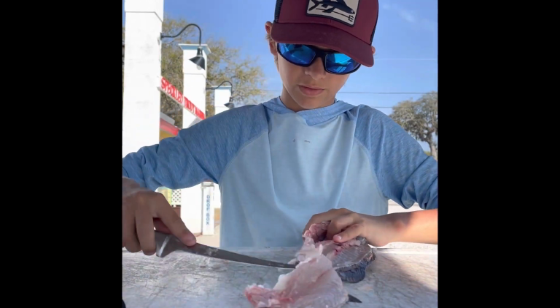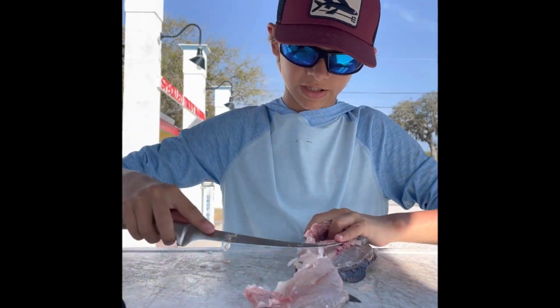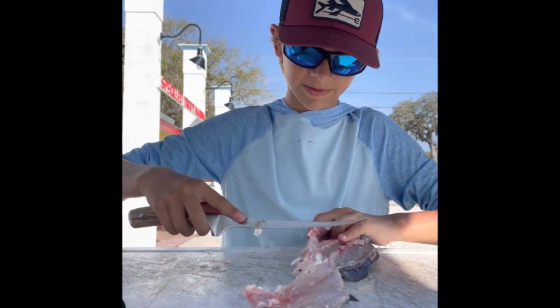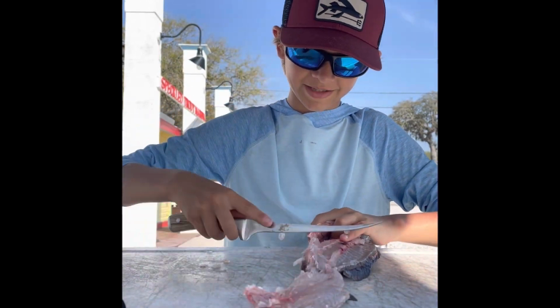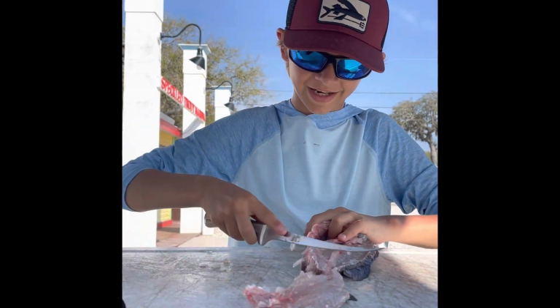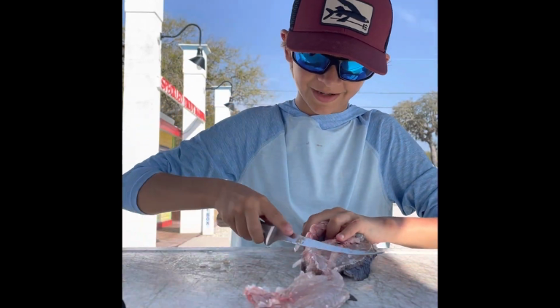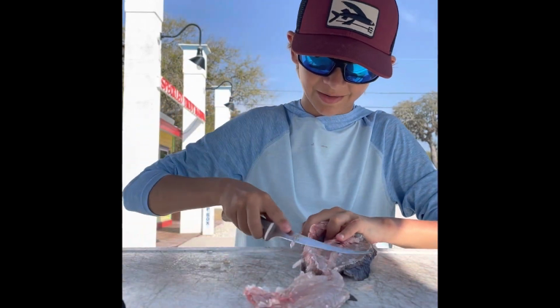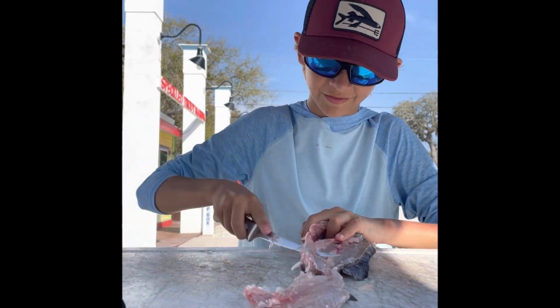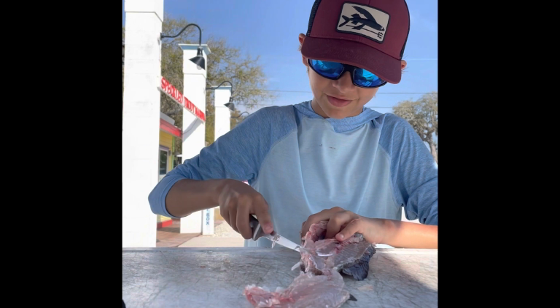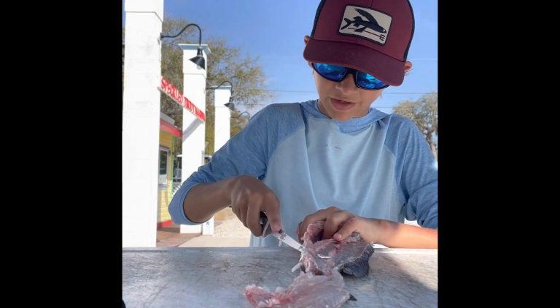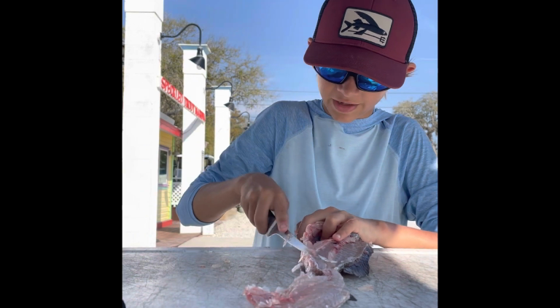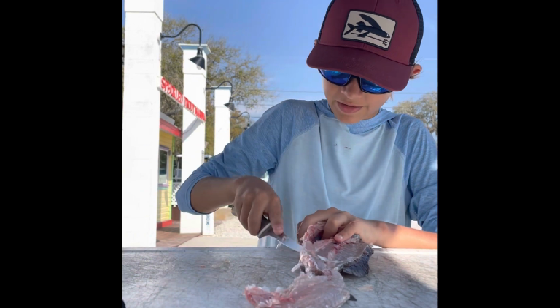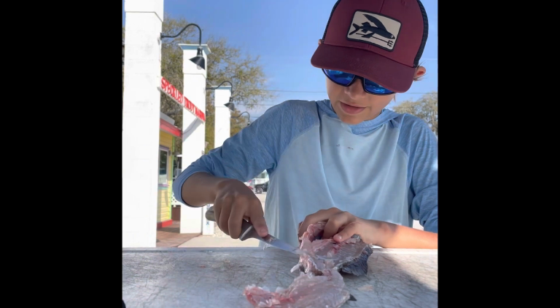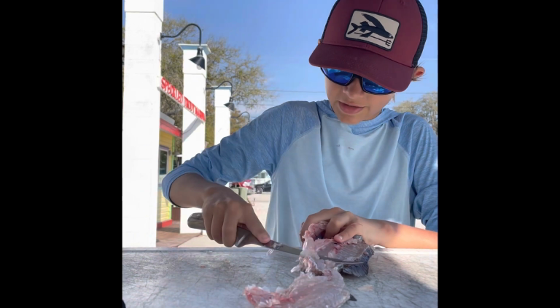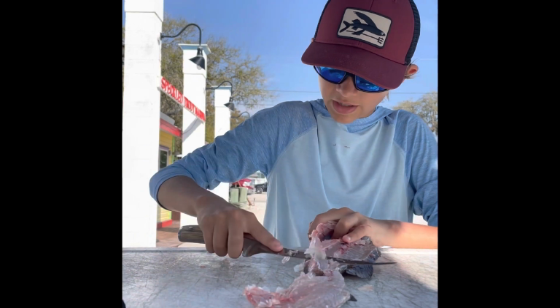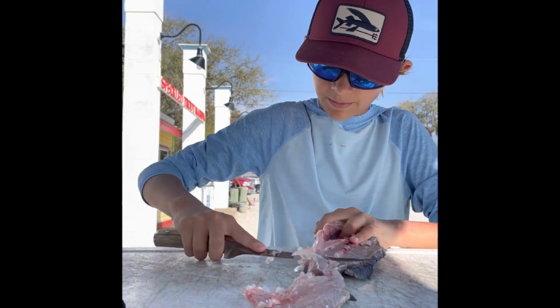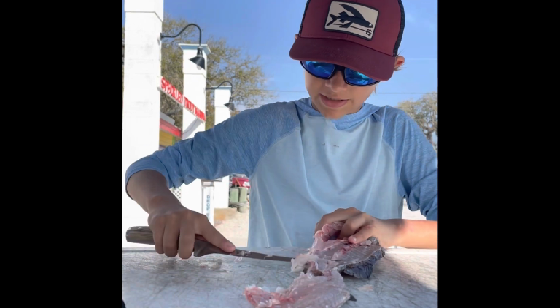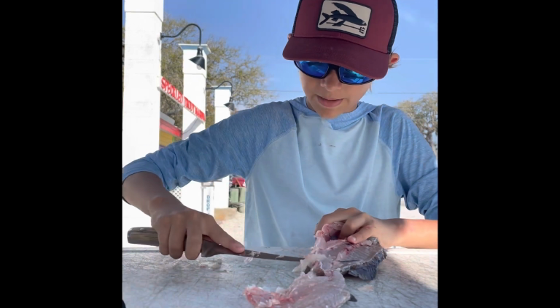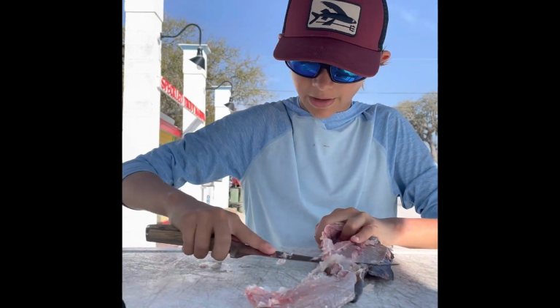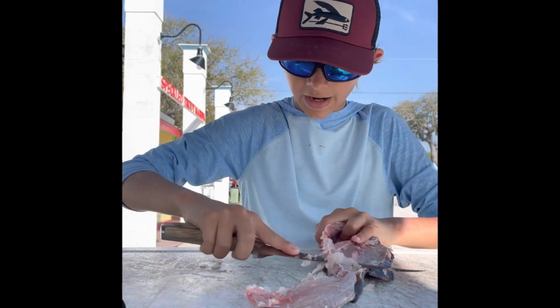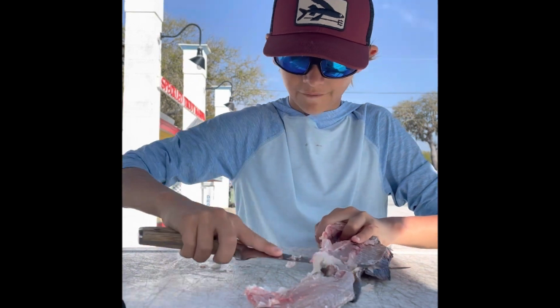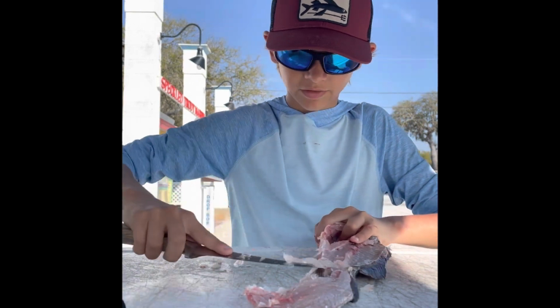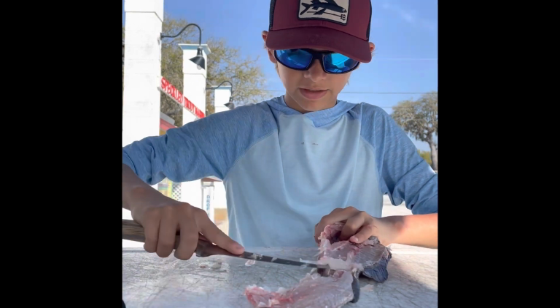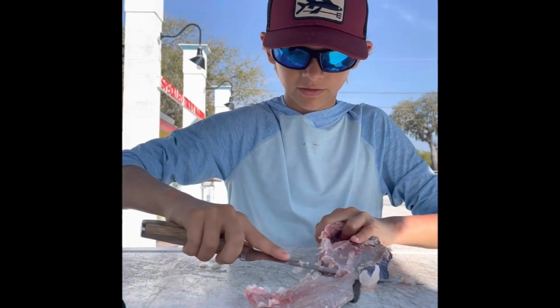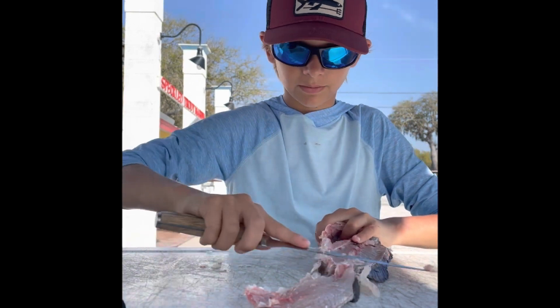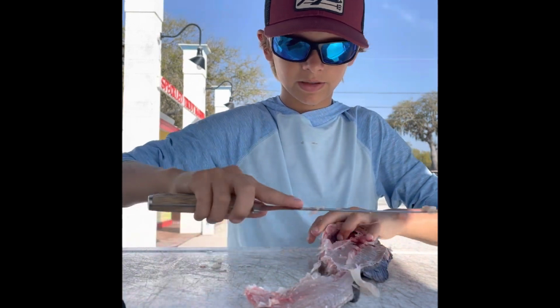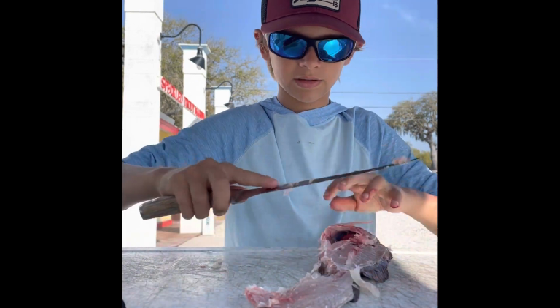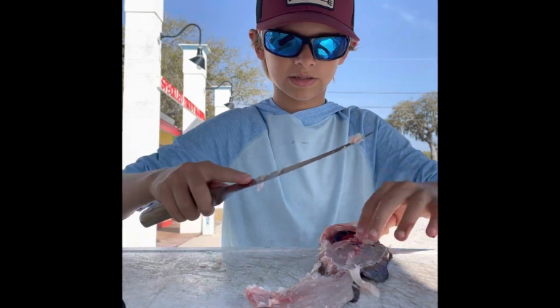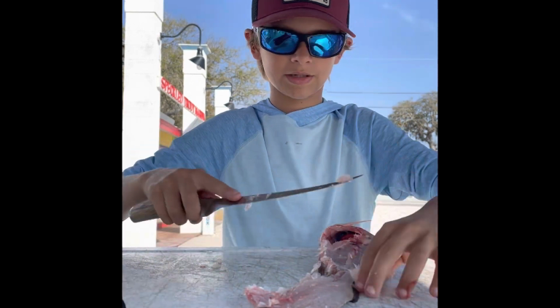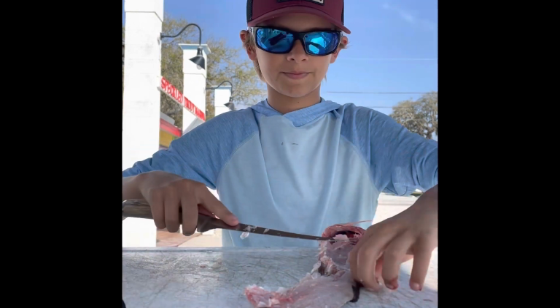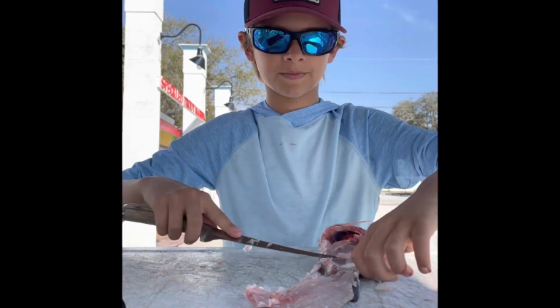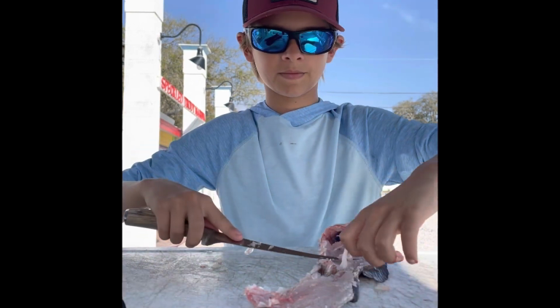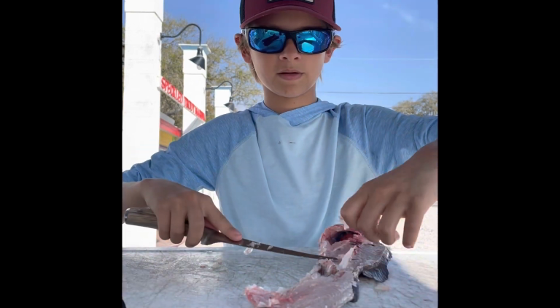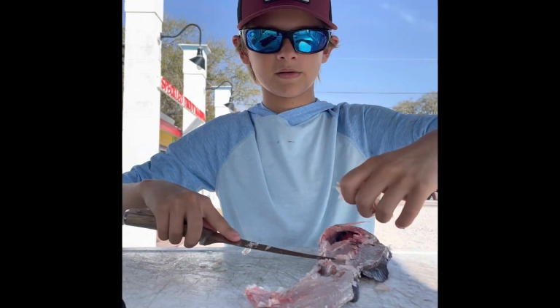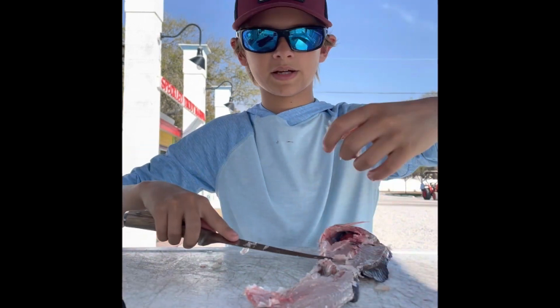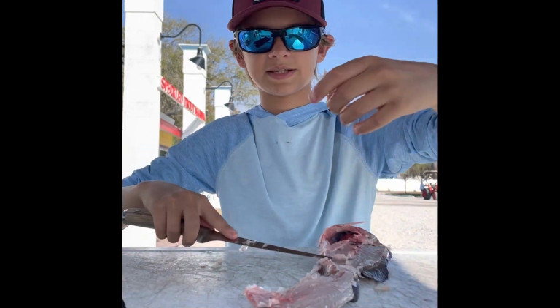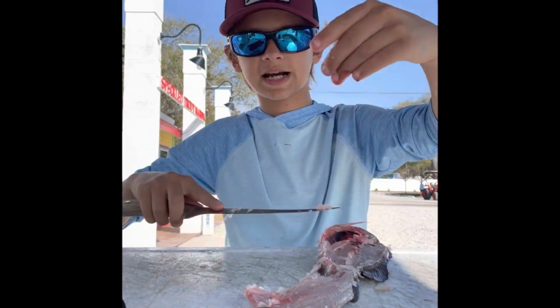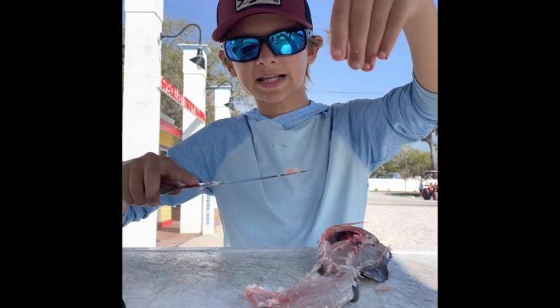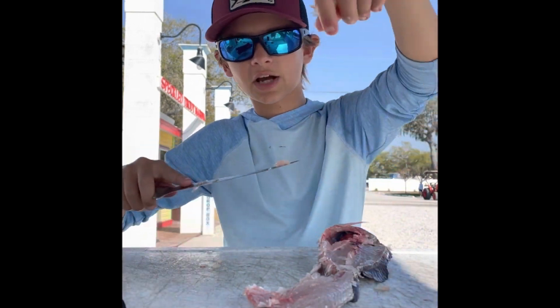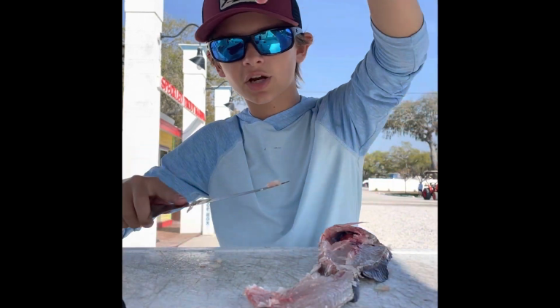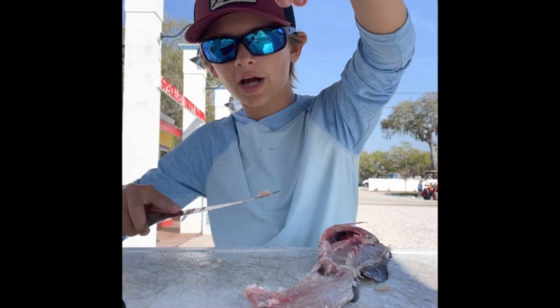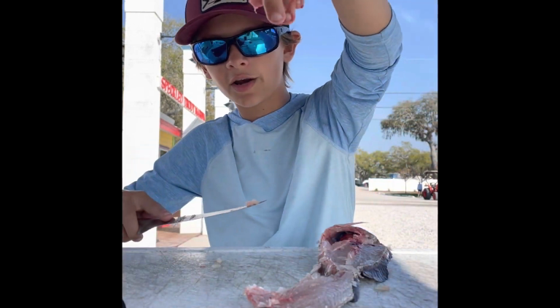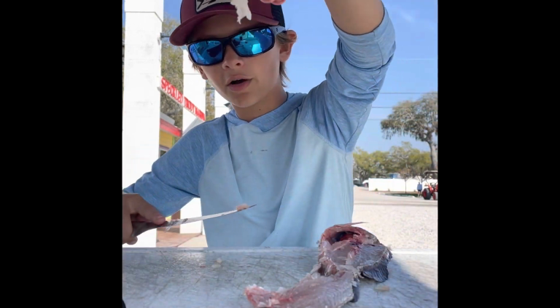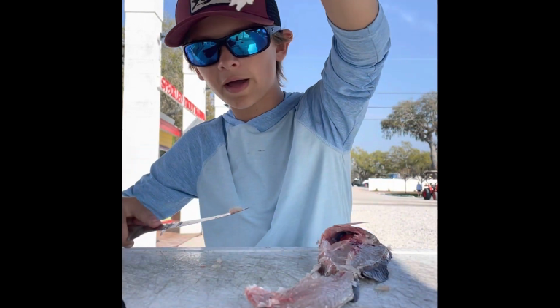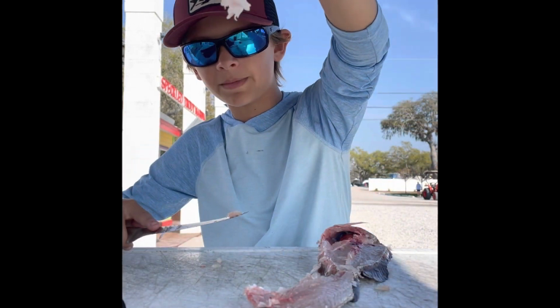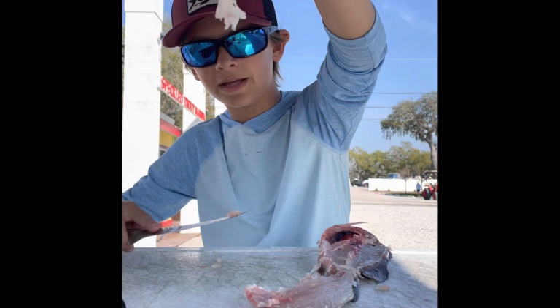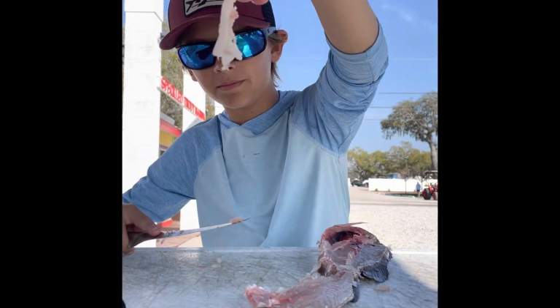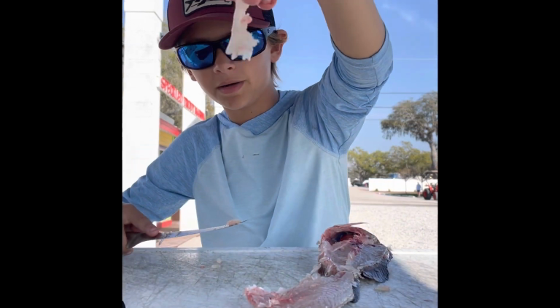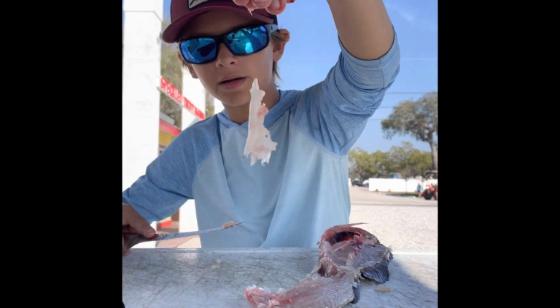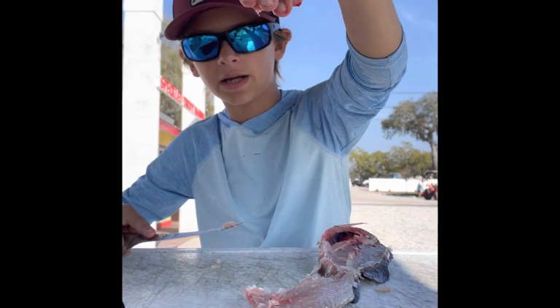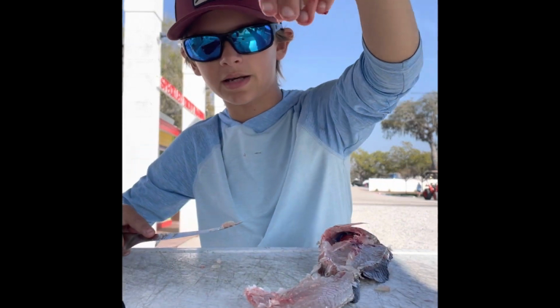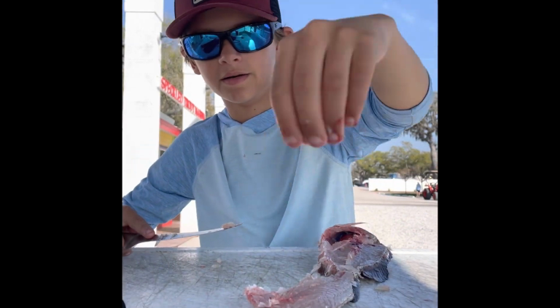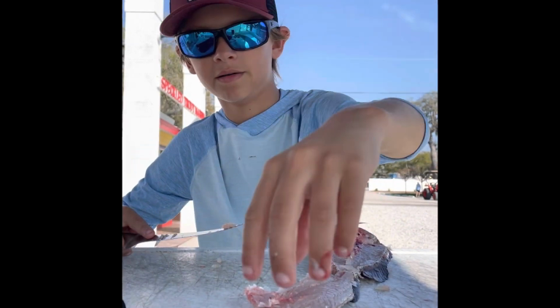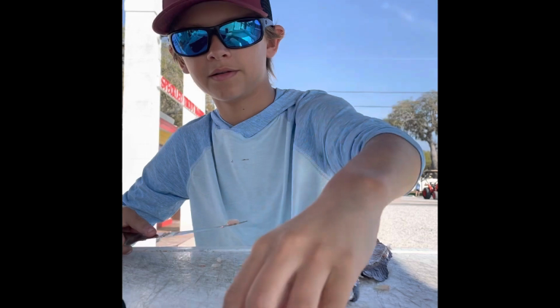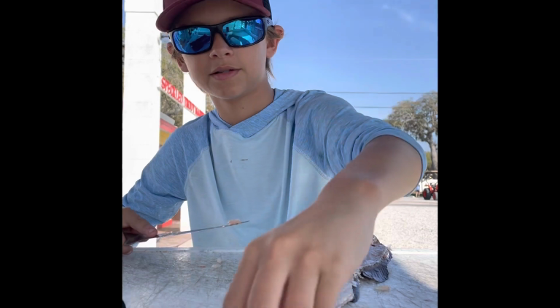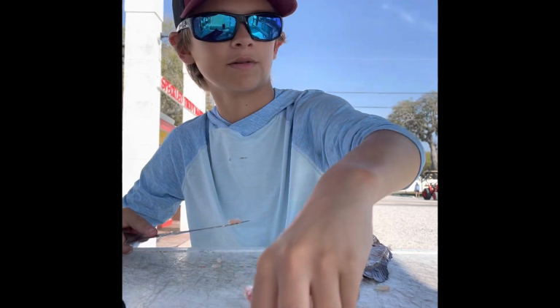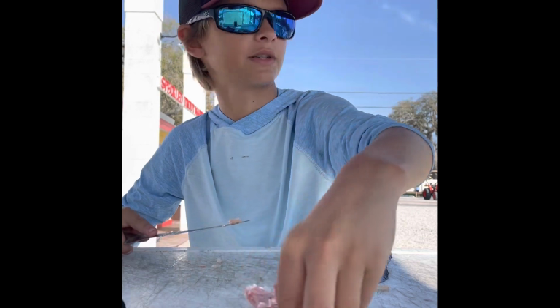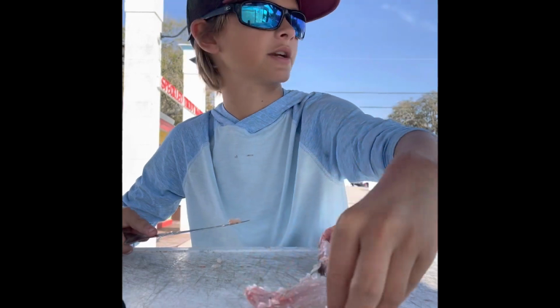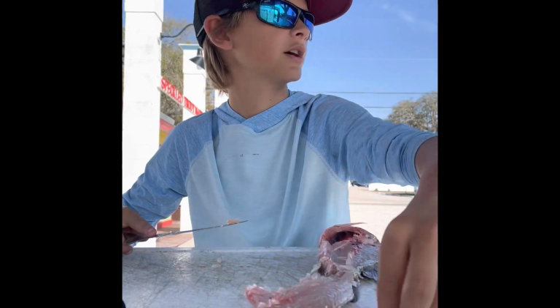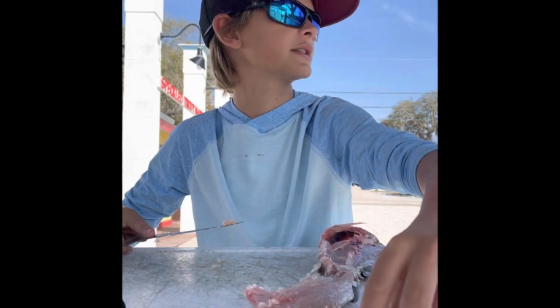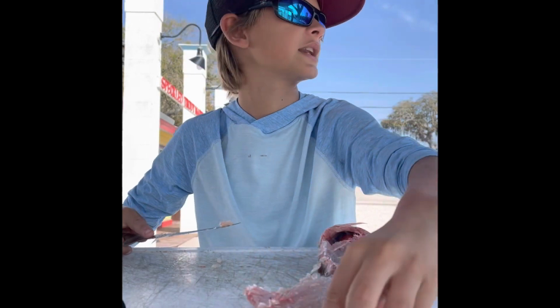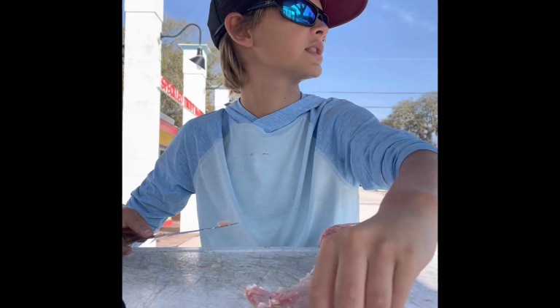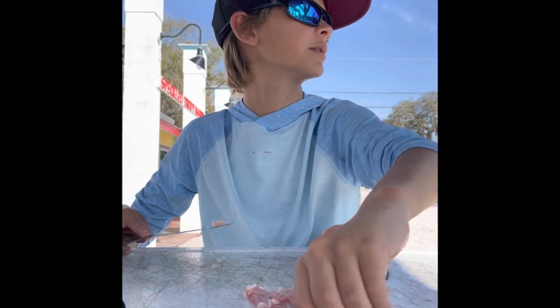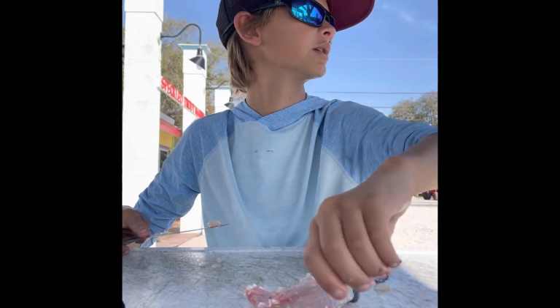Now what you're going to do, you're going to run it along the fish's body. I missed that part — I could have gotten all that meat, but I didn't. So we're just going to toss that to the birds.